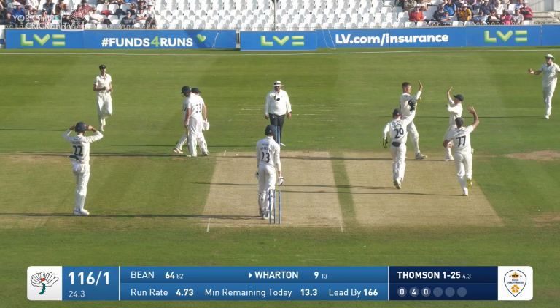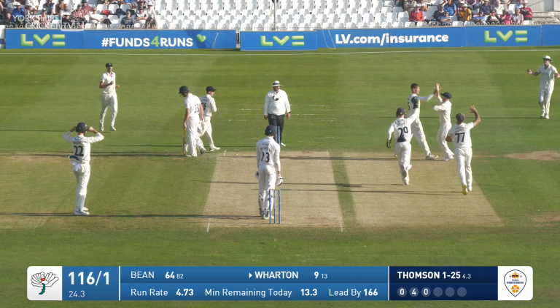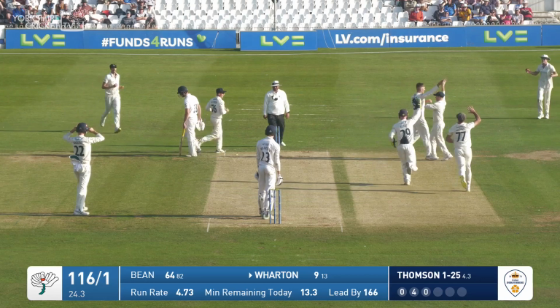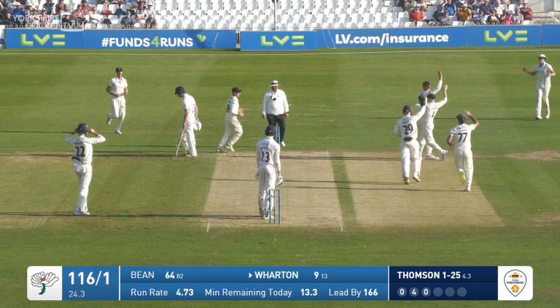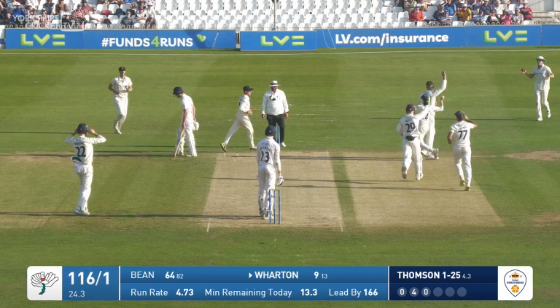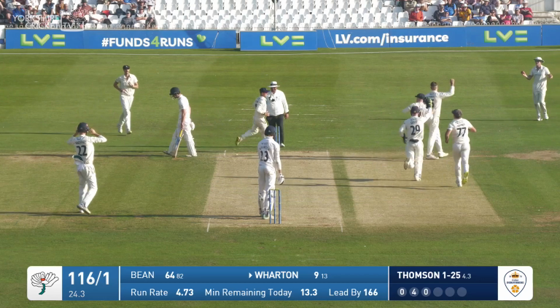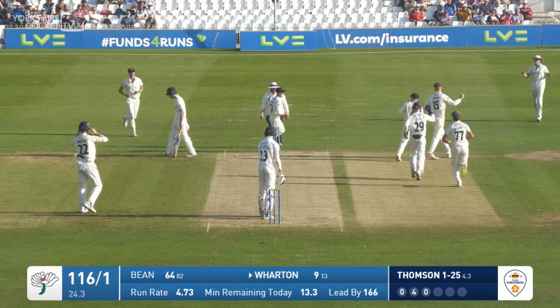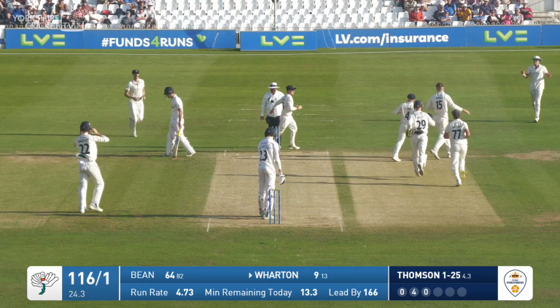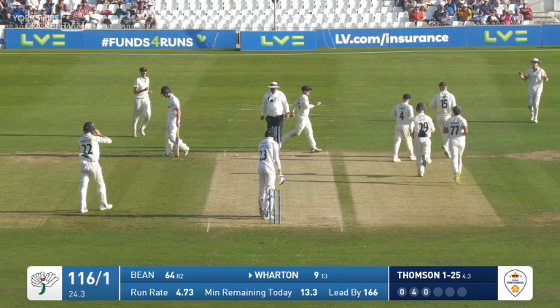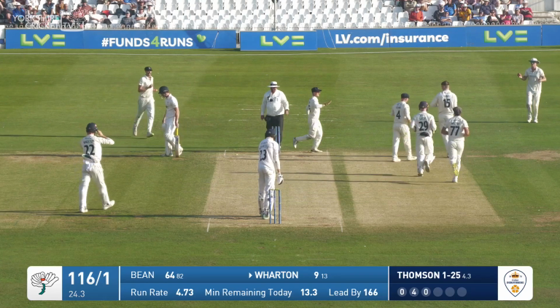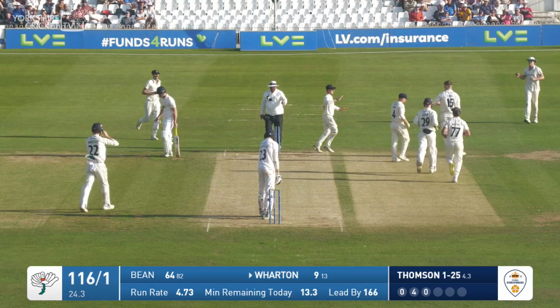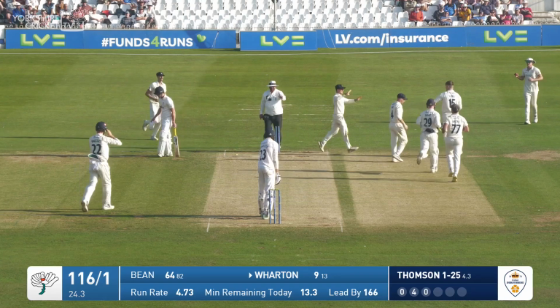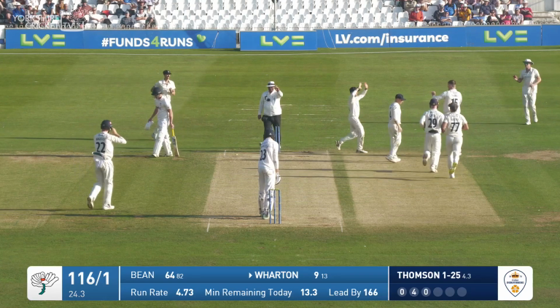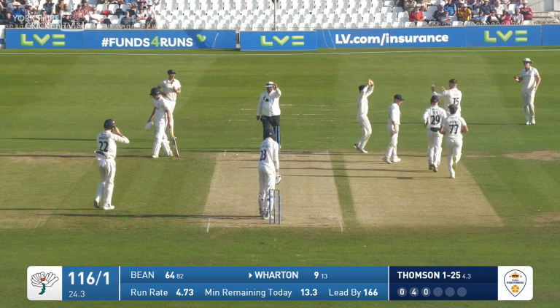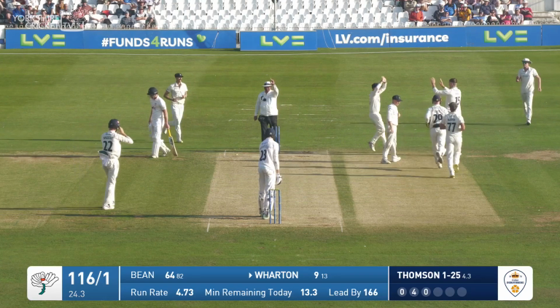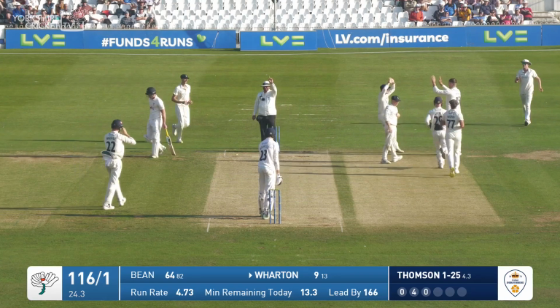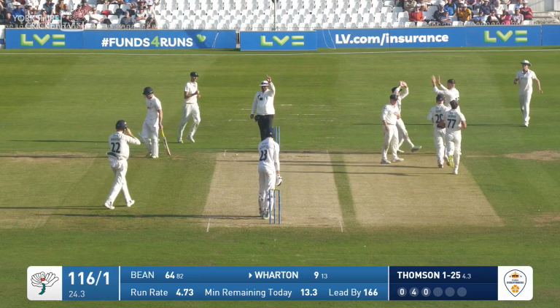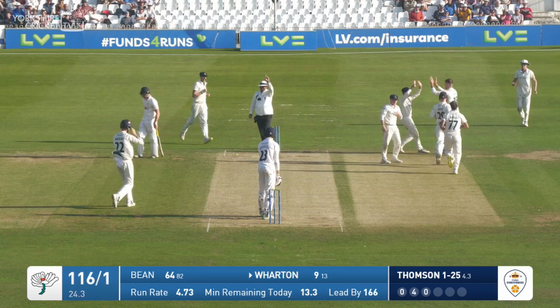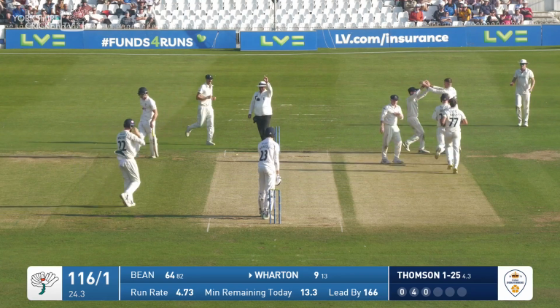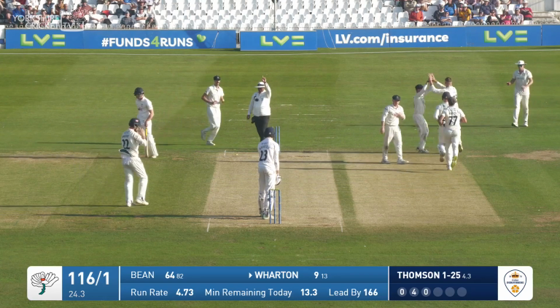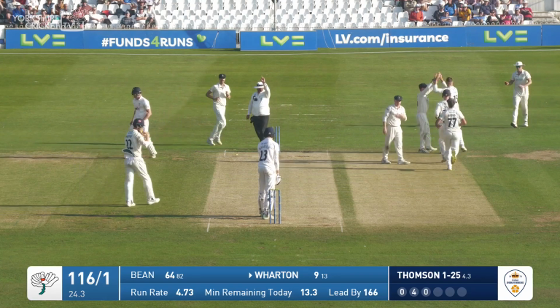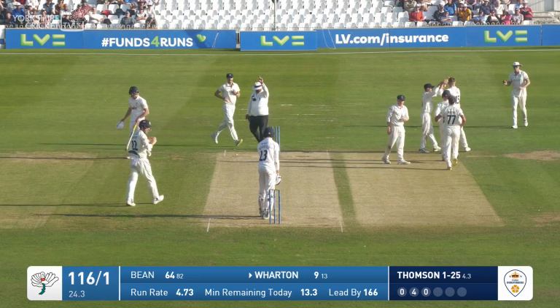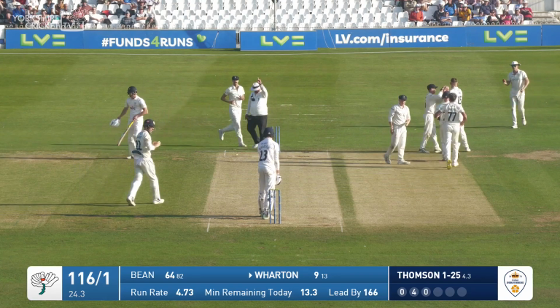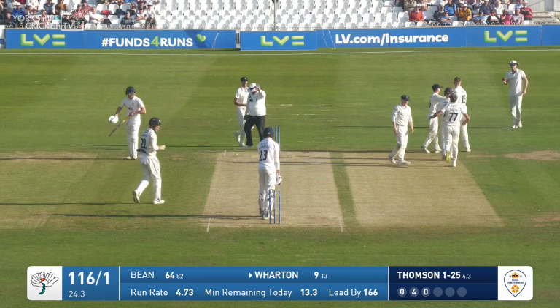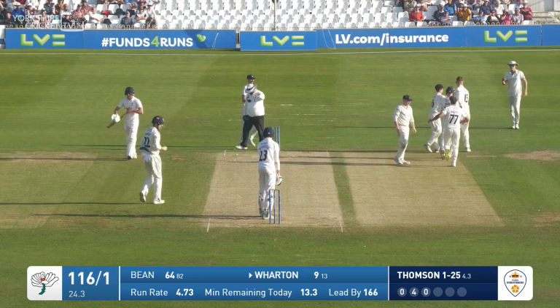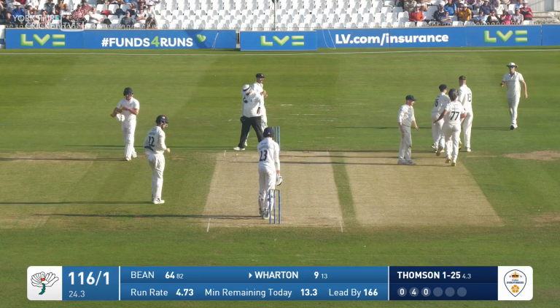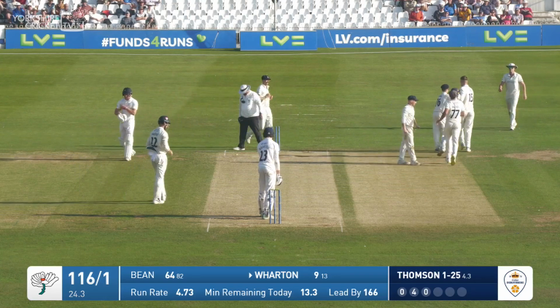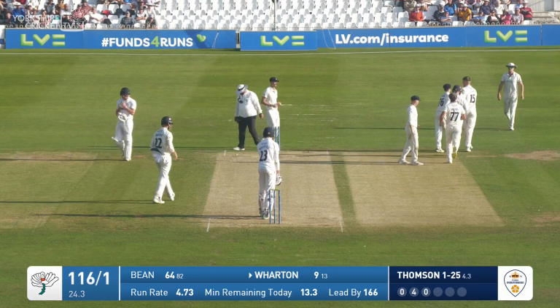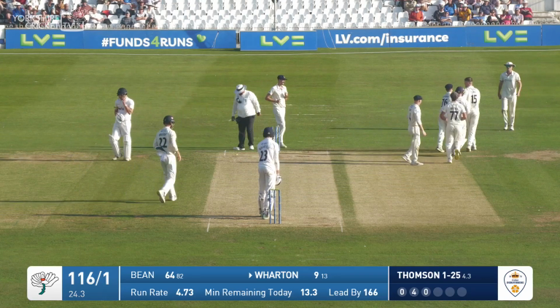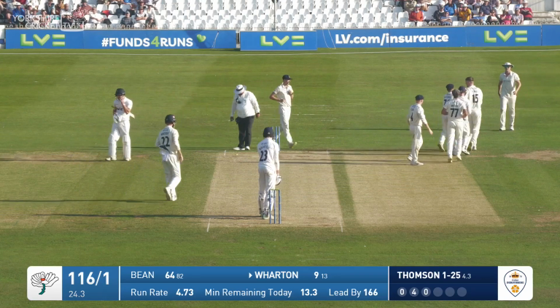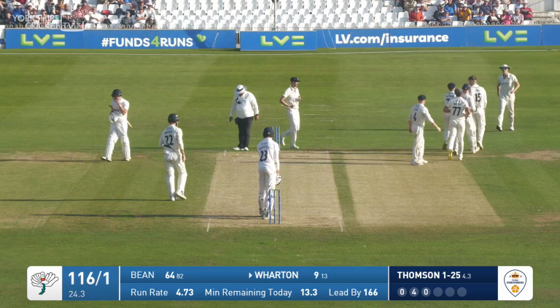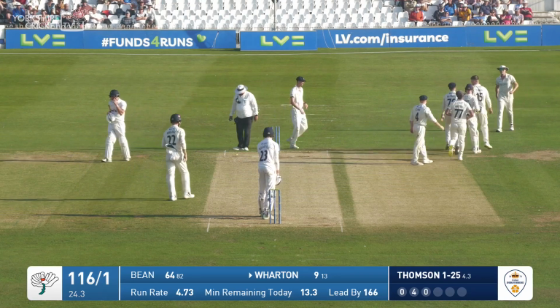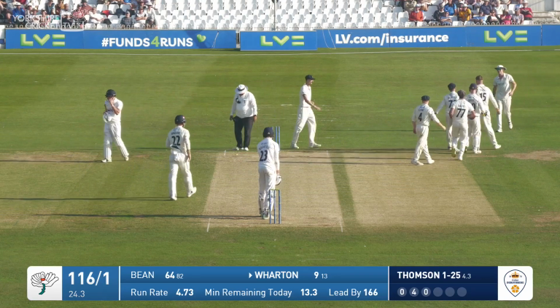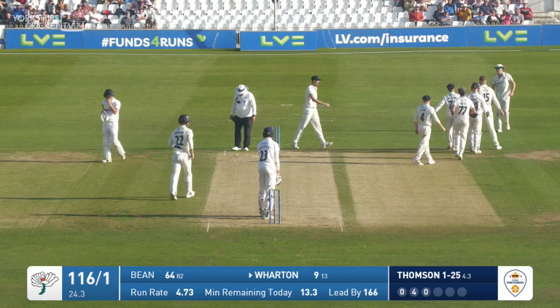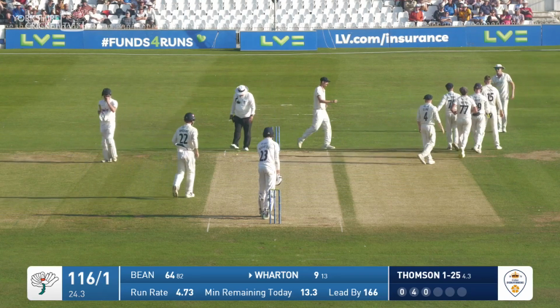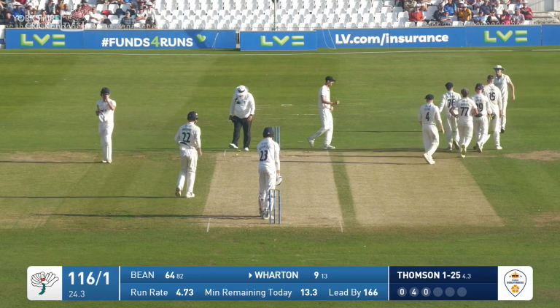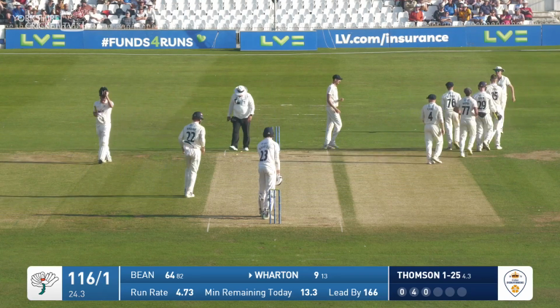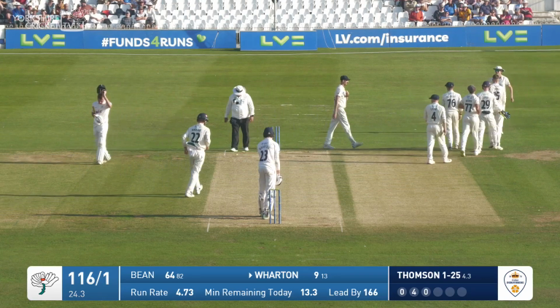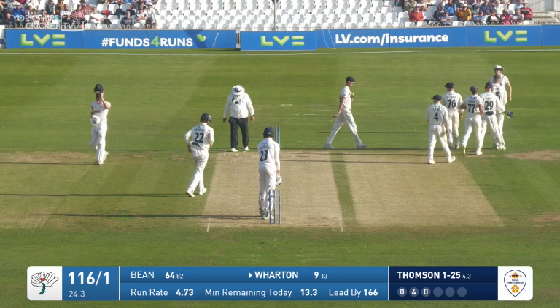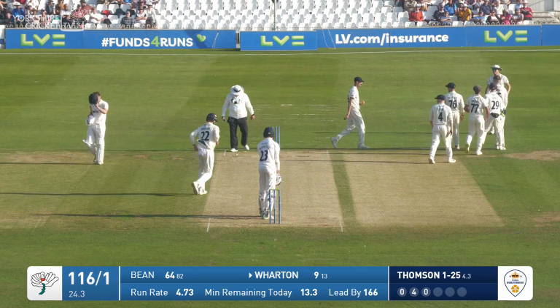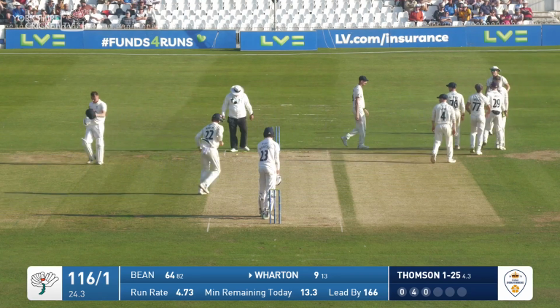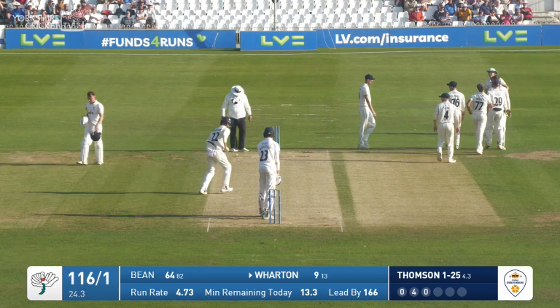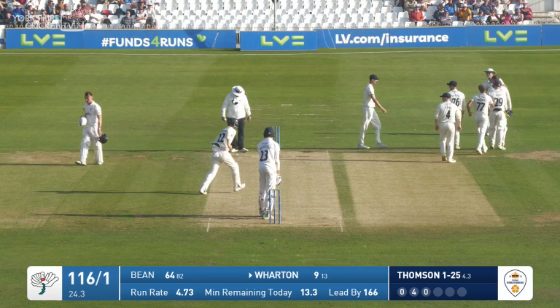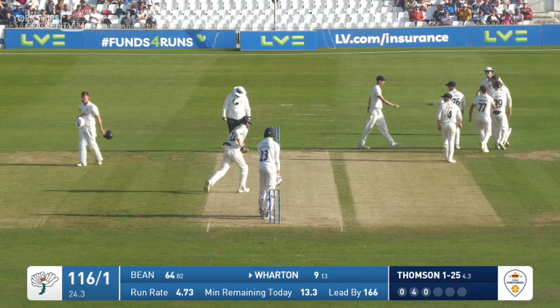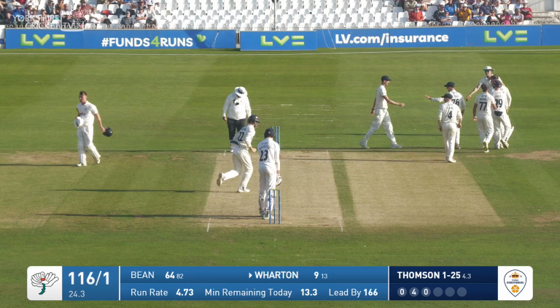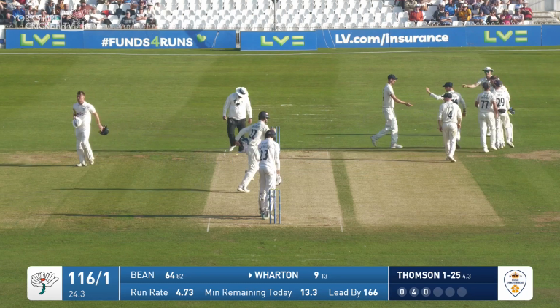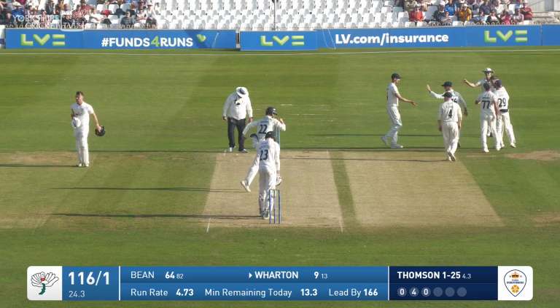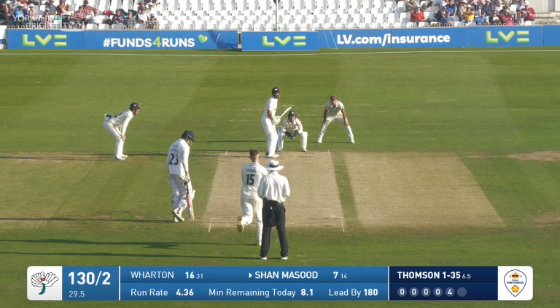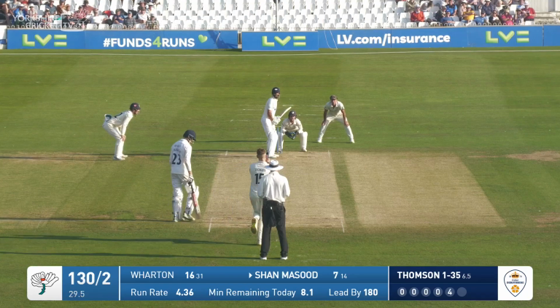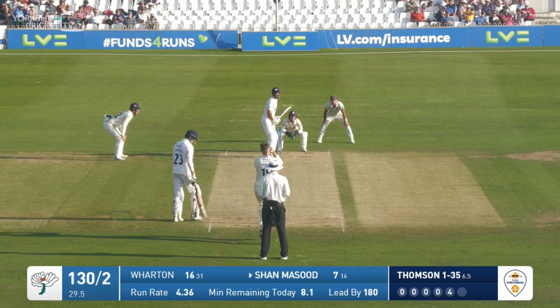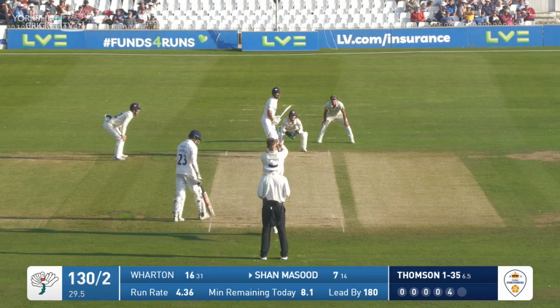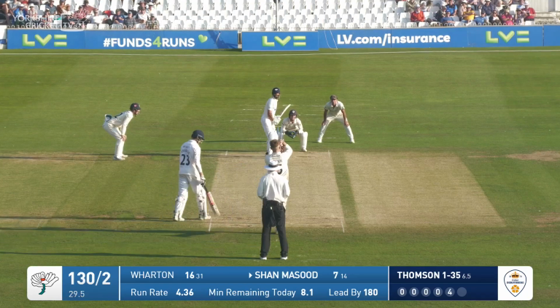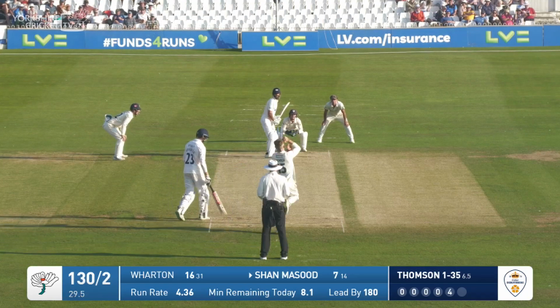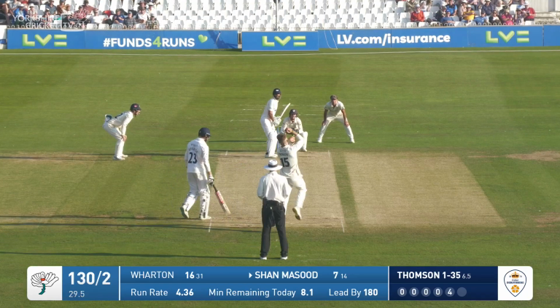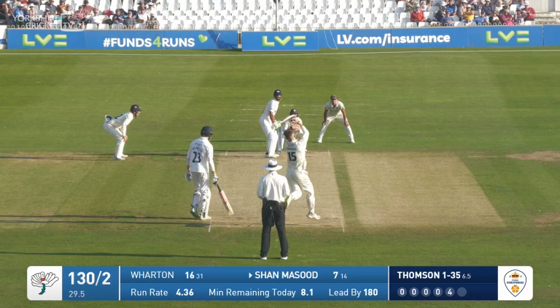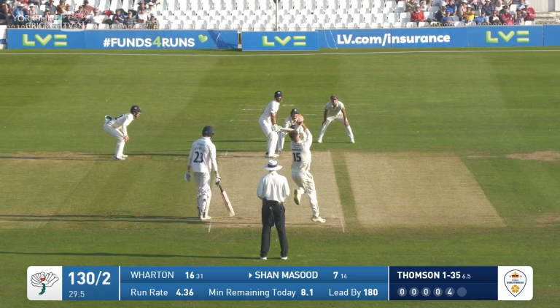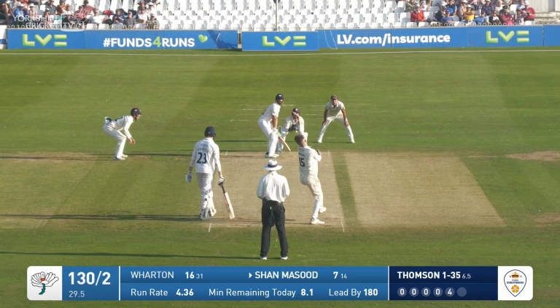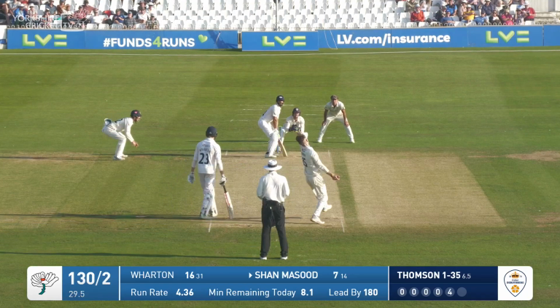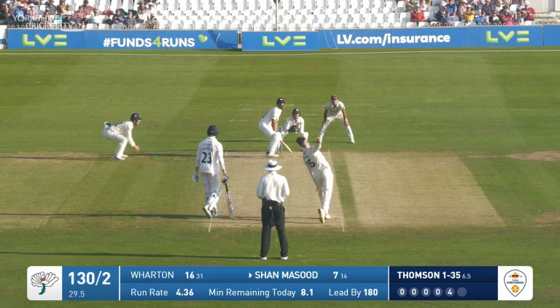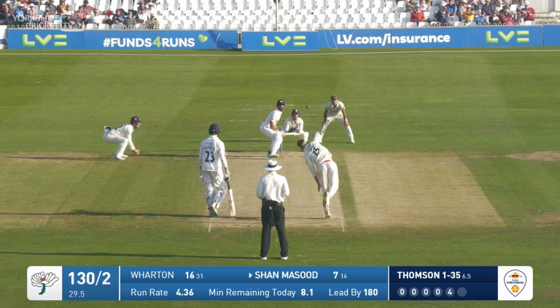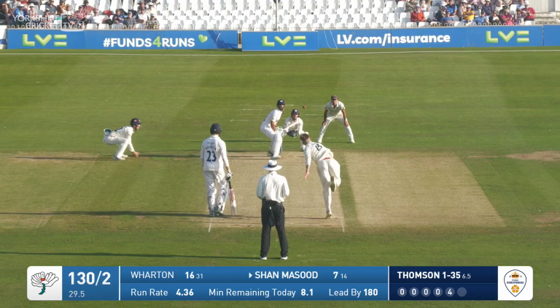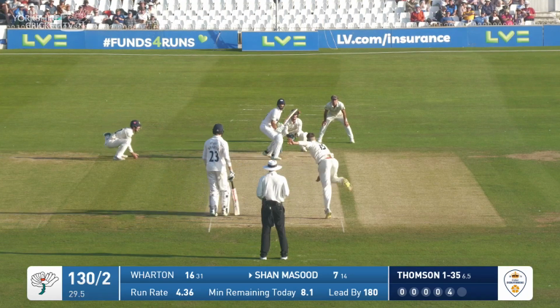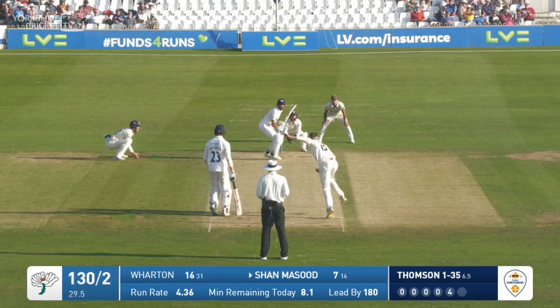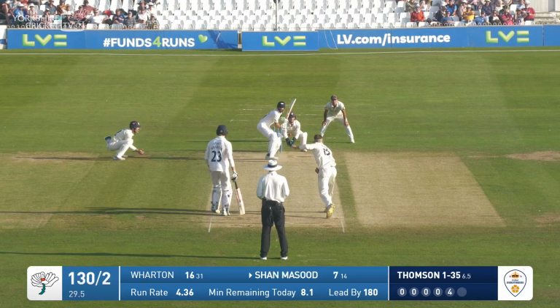Has he caught that? The ball has cannoned into the stumps — it's a run out.